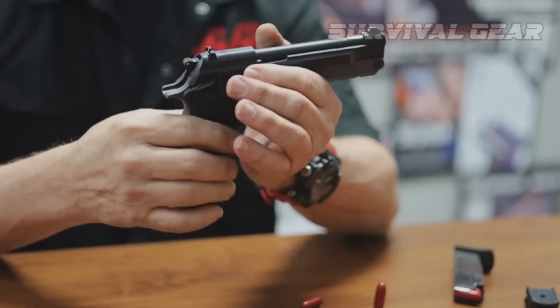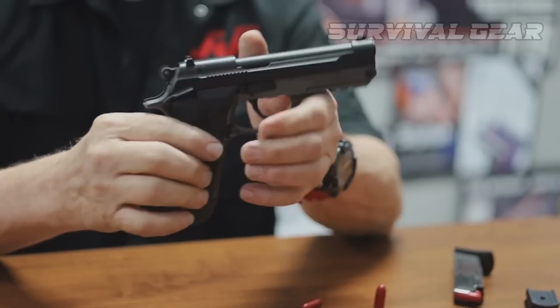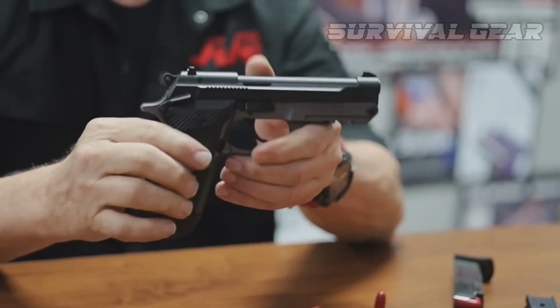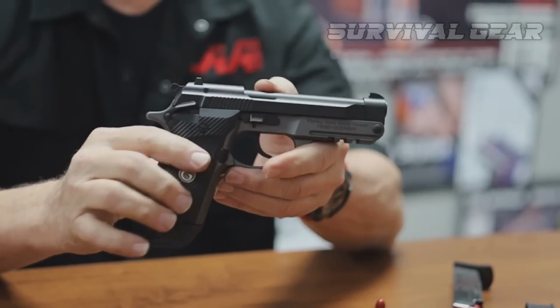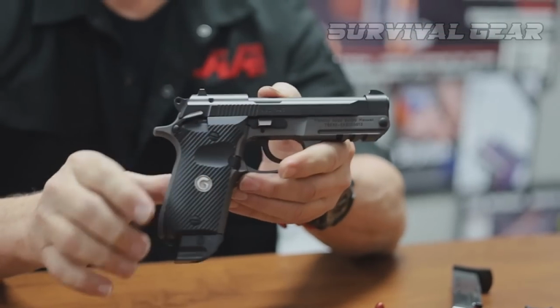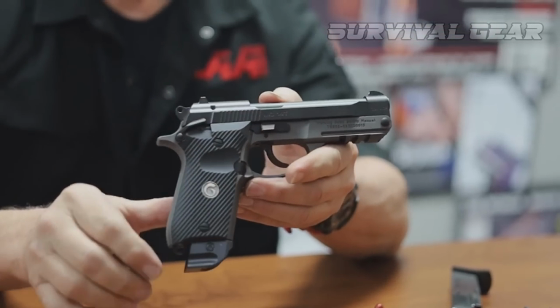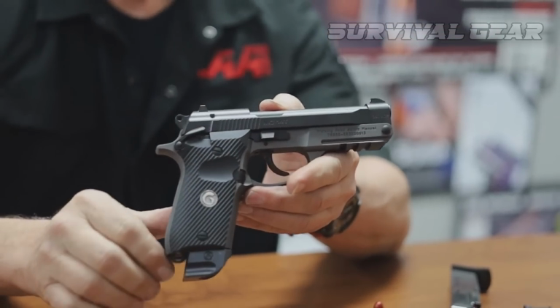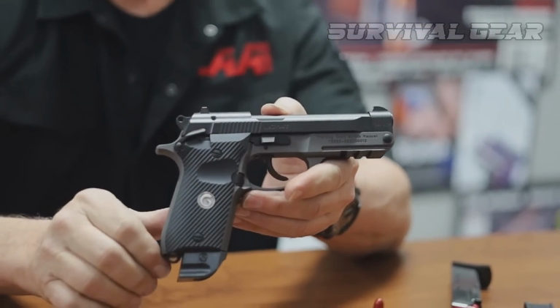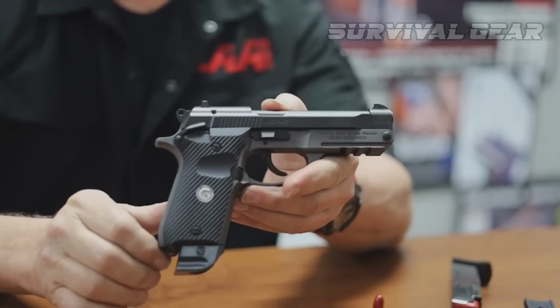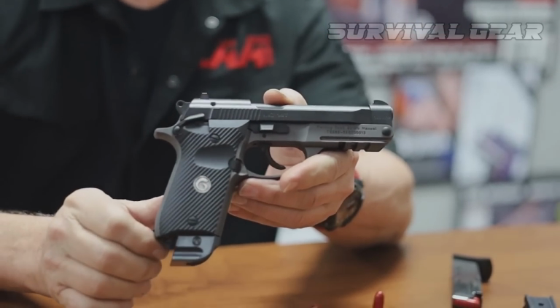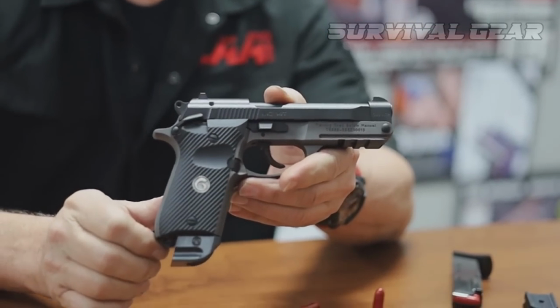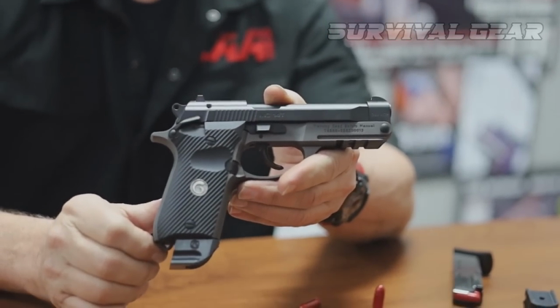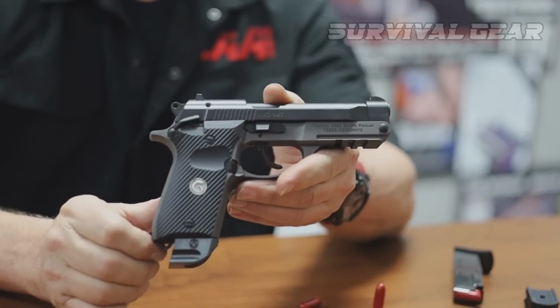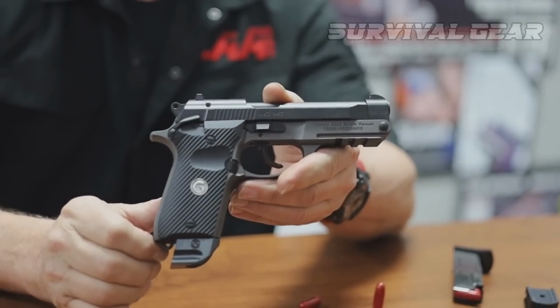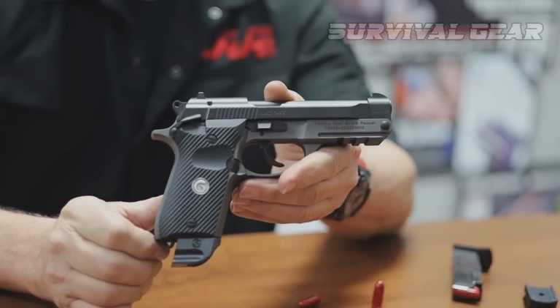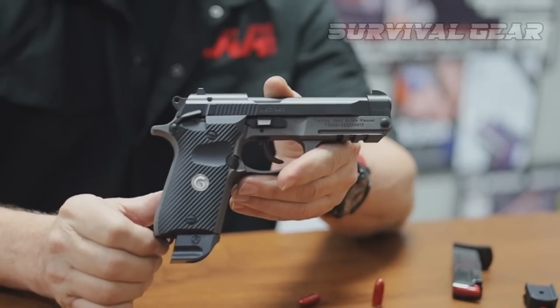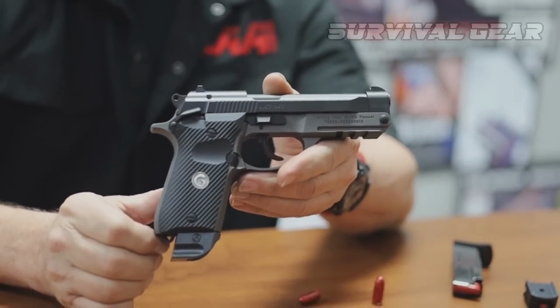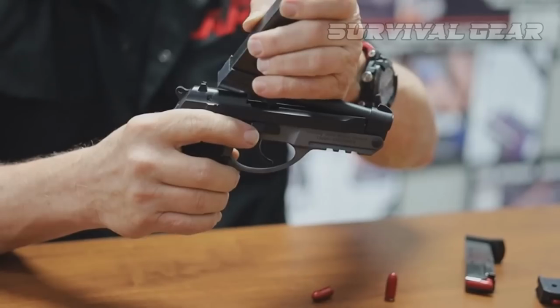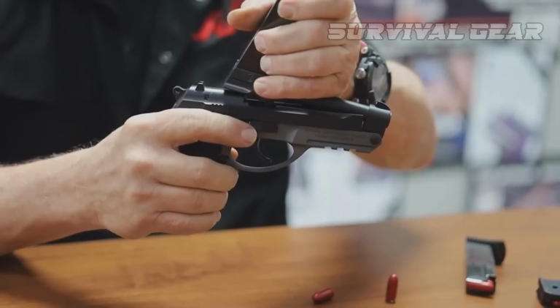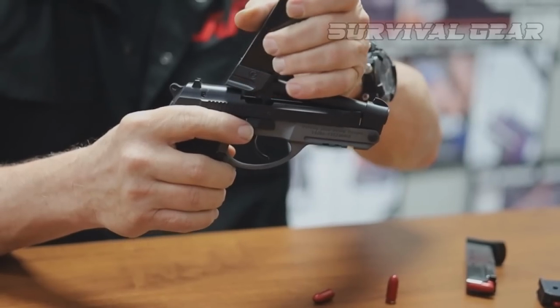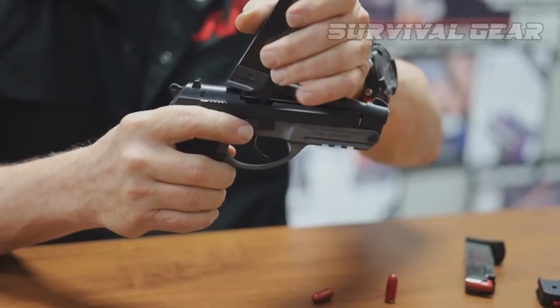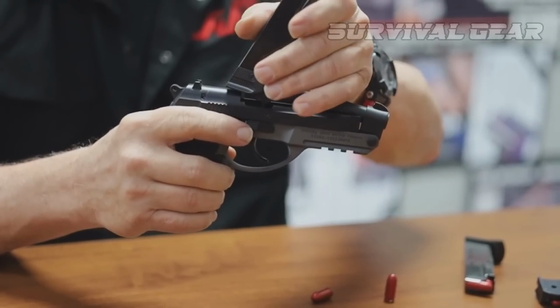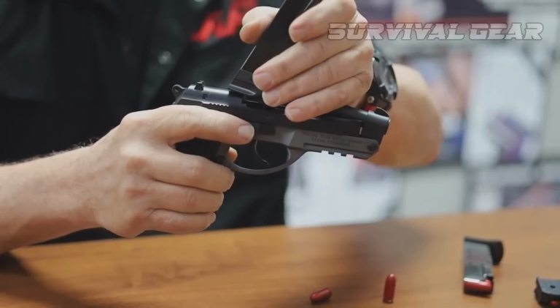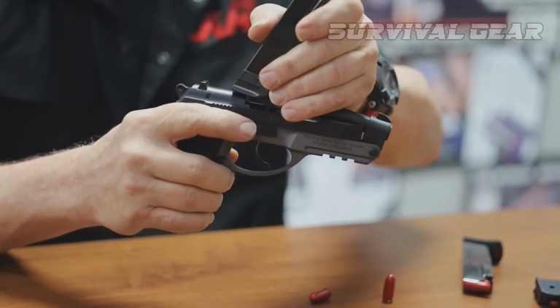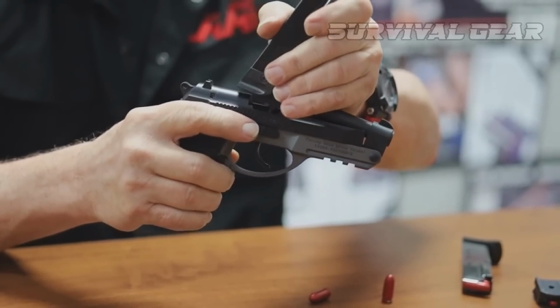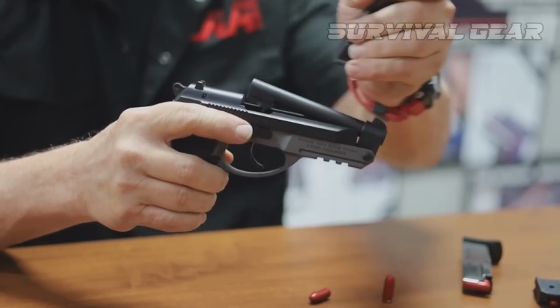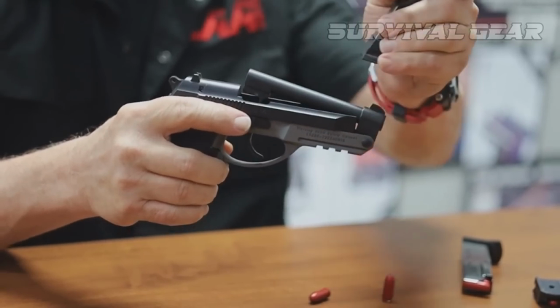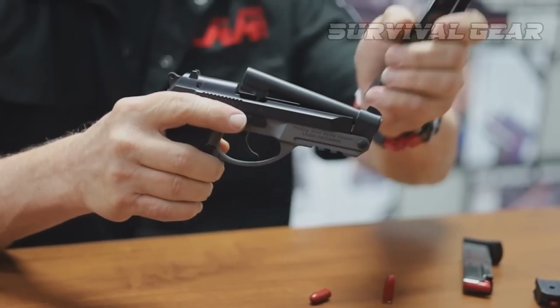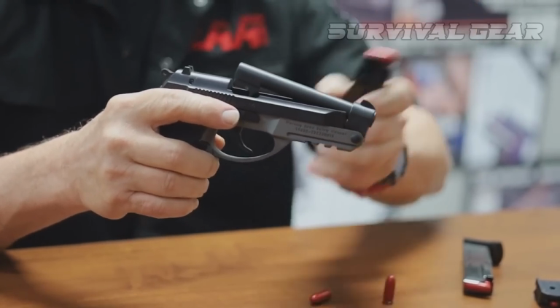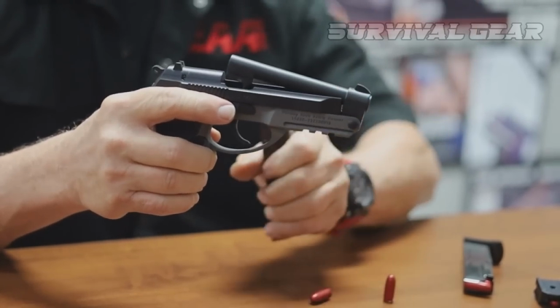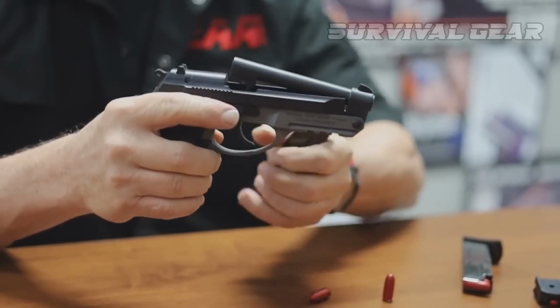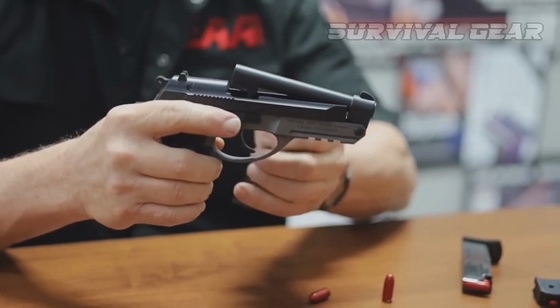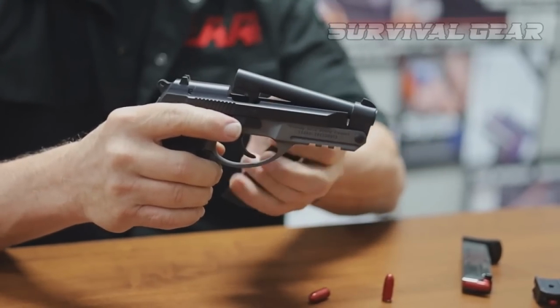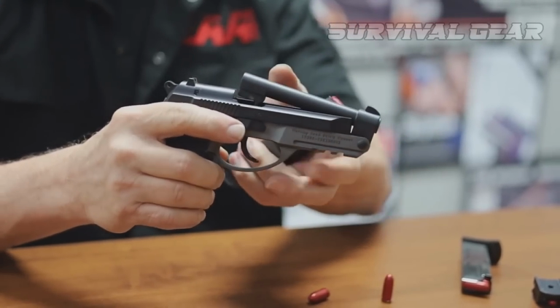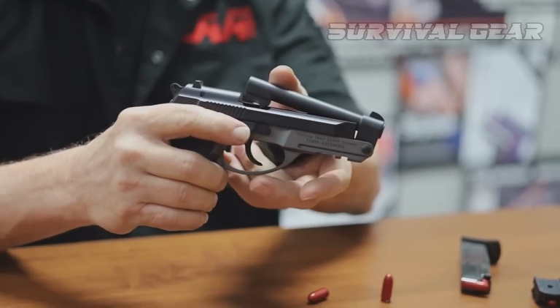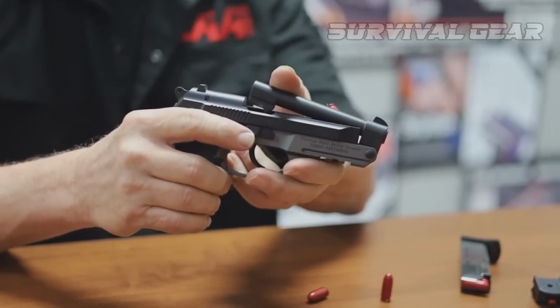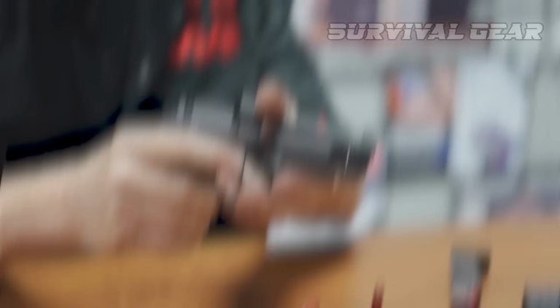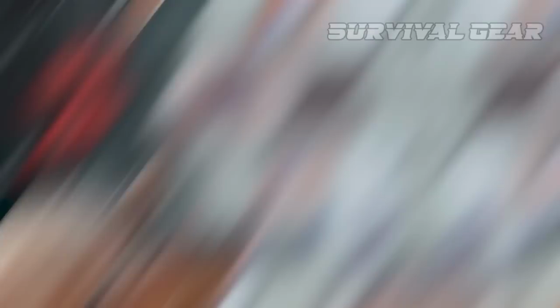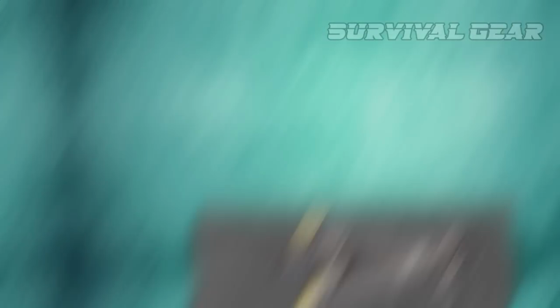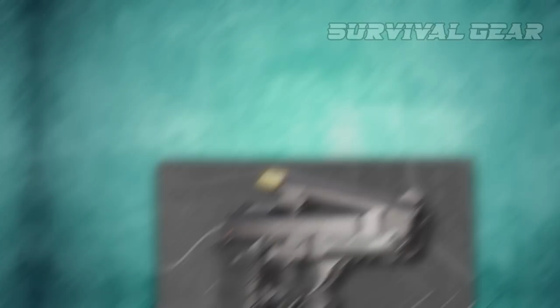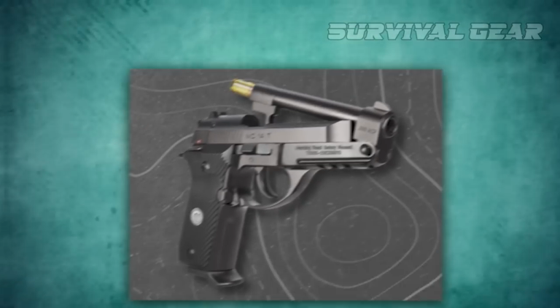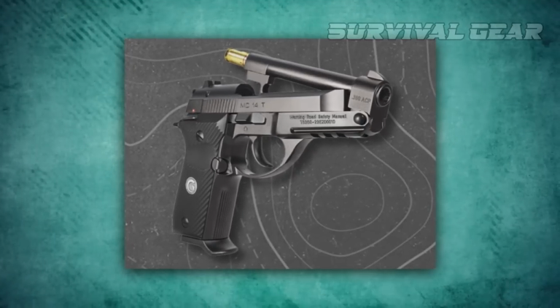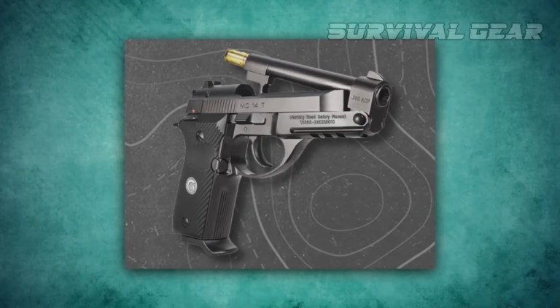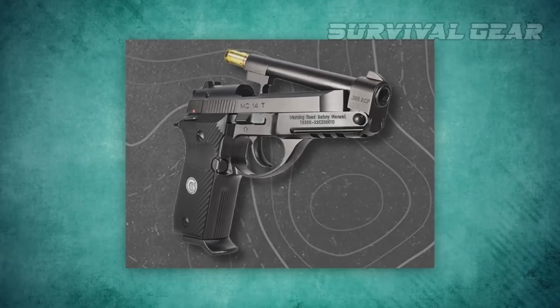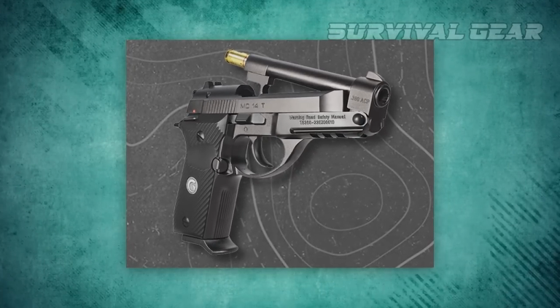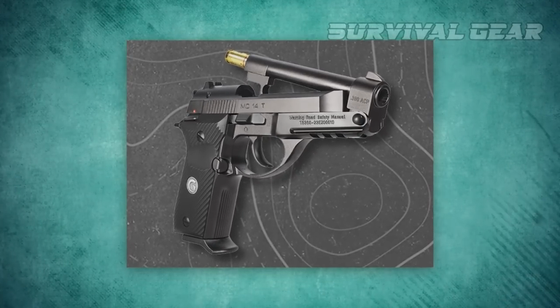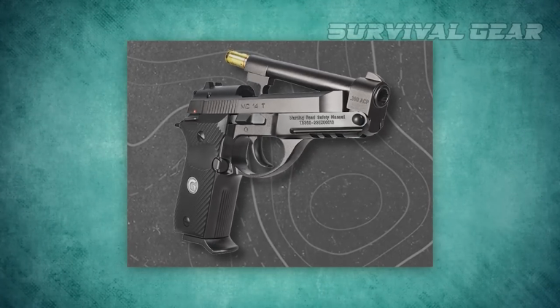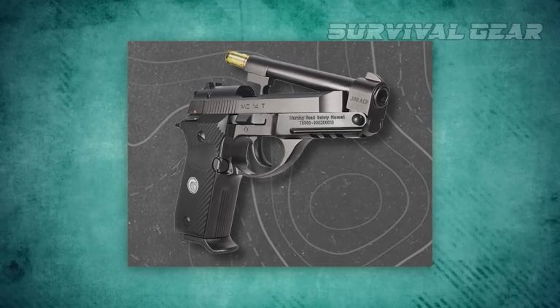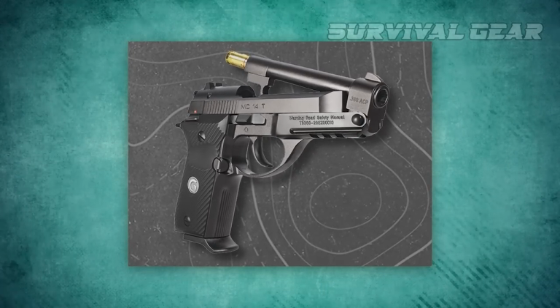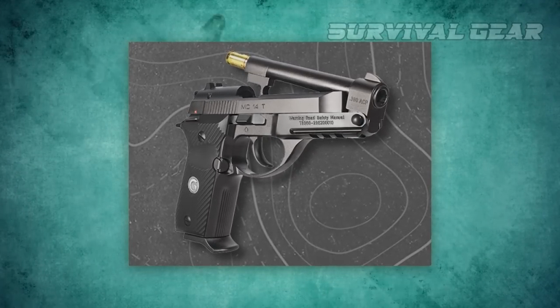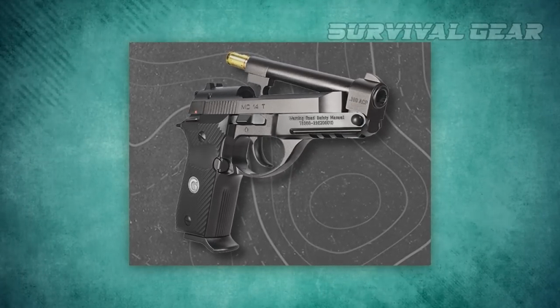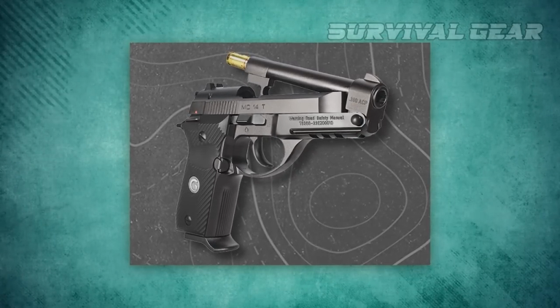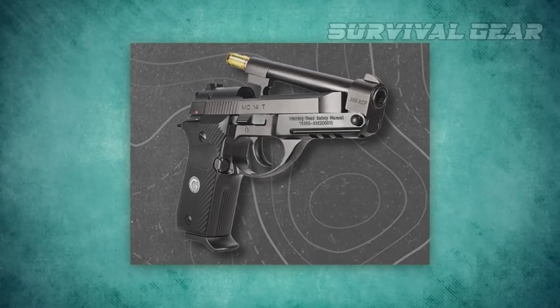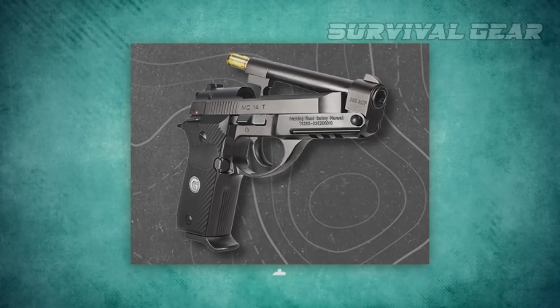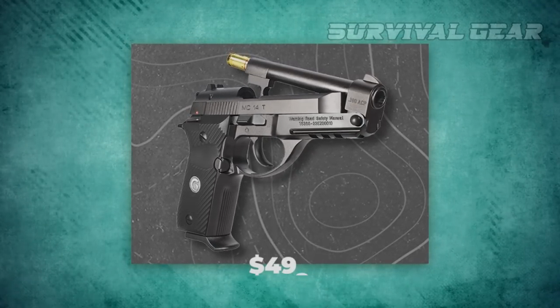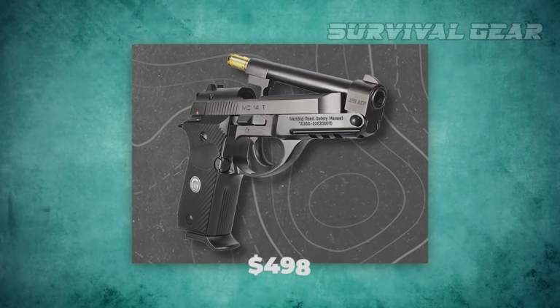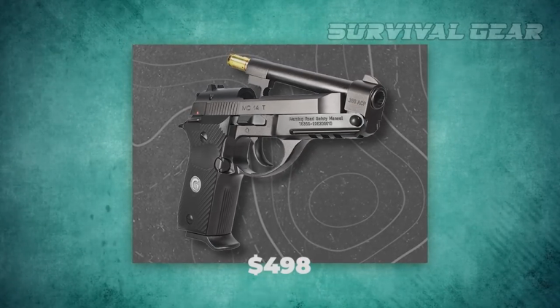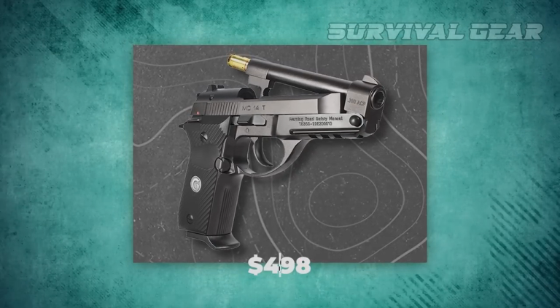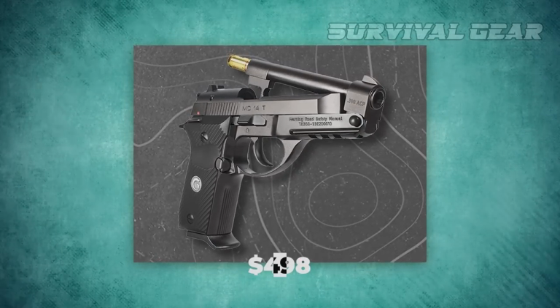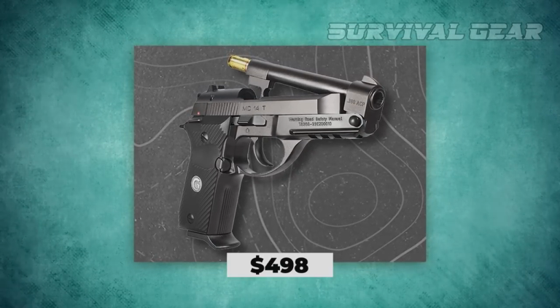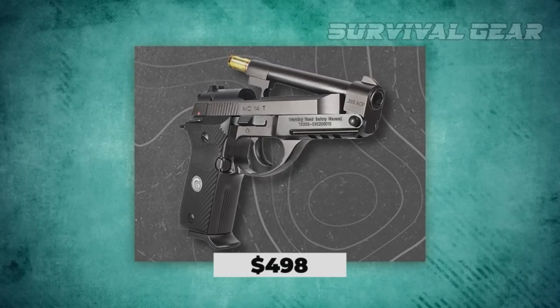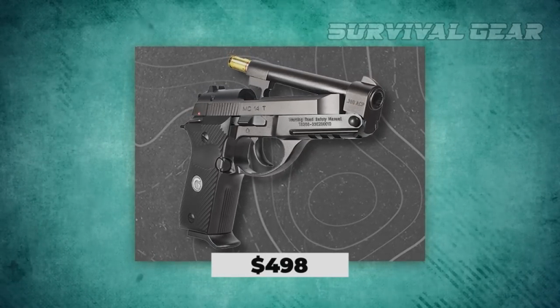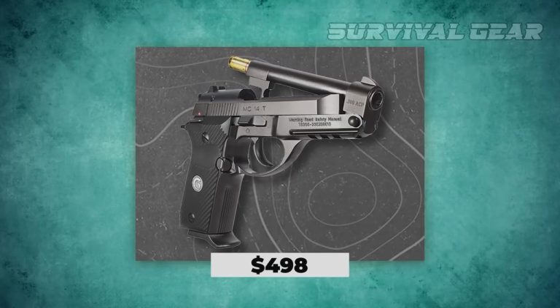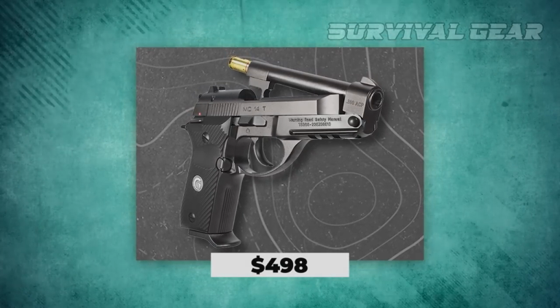The Gurson MC-14T is available in six color finish options and will have an MSRP of $498.